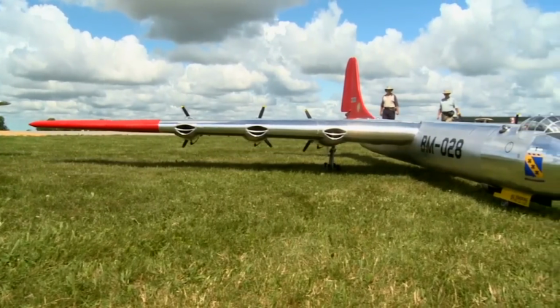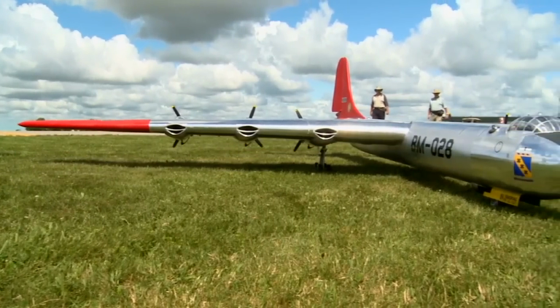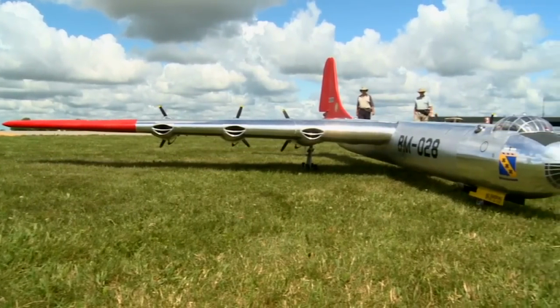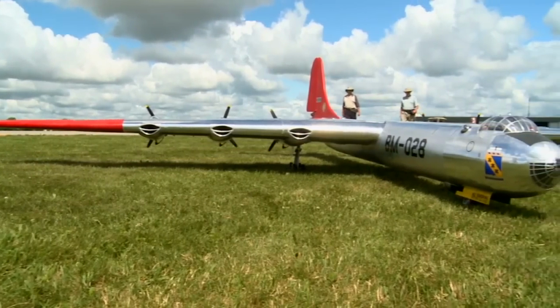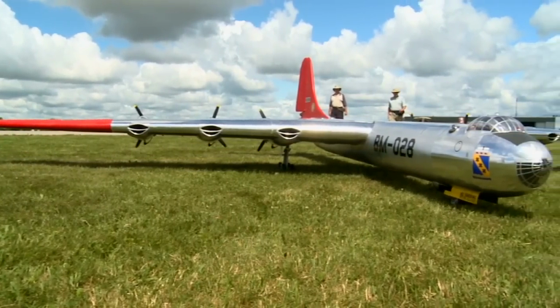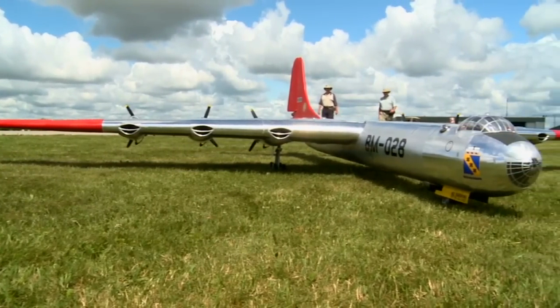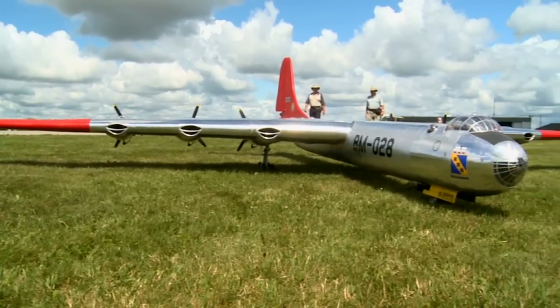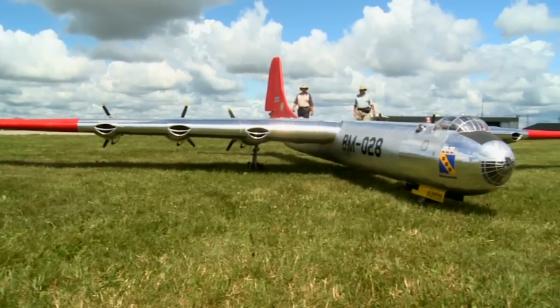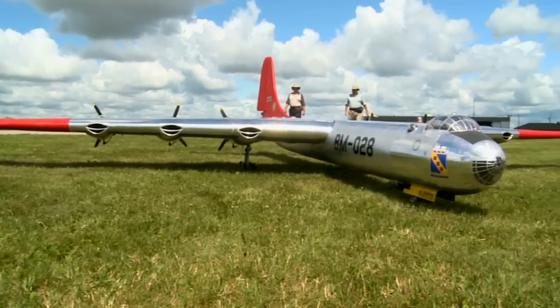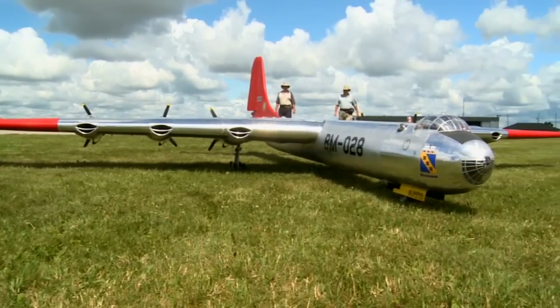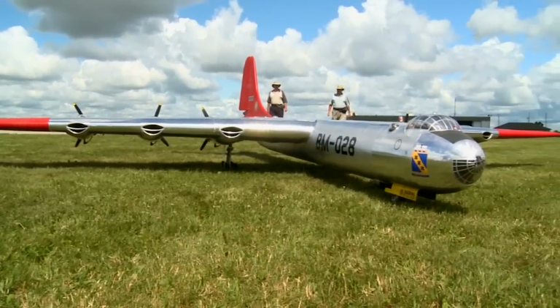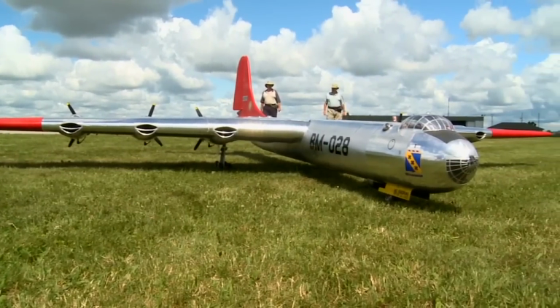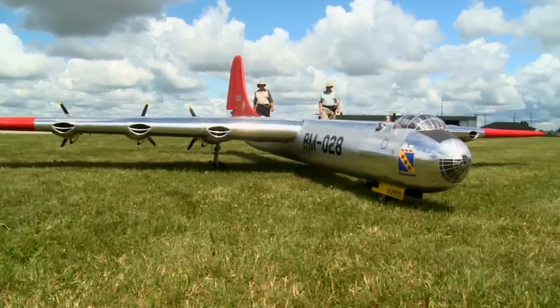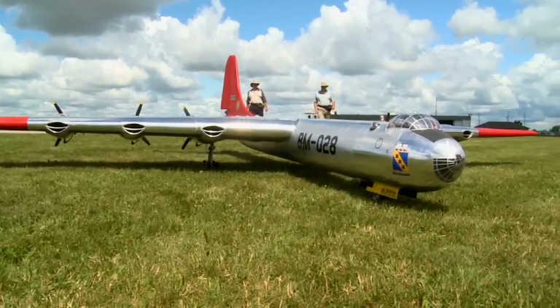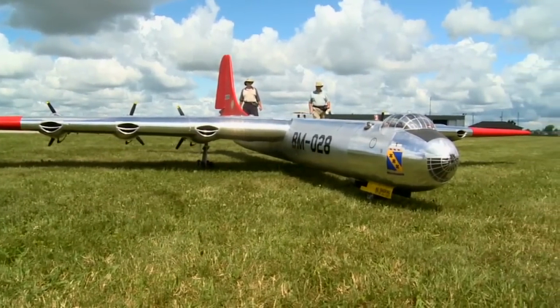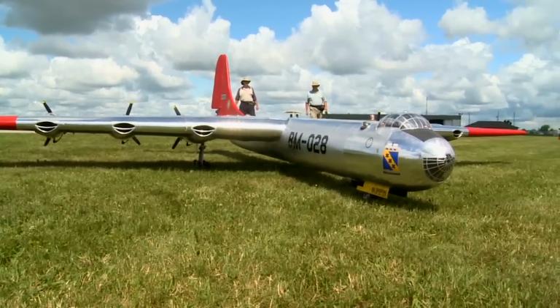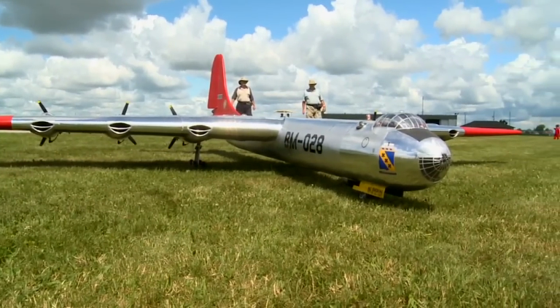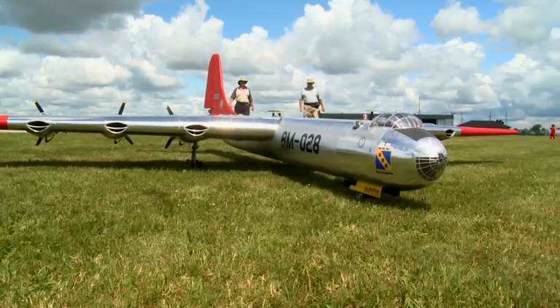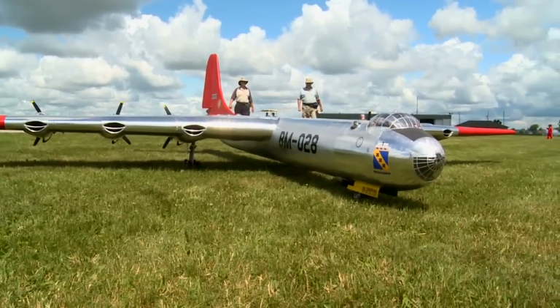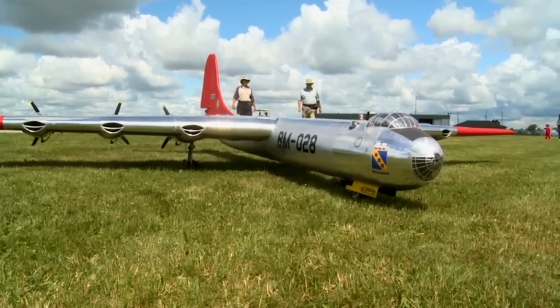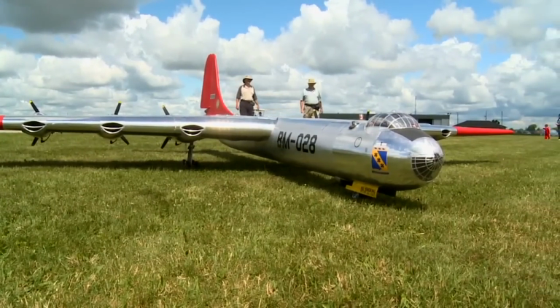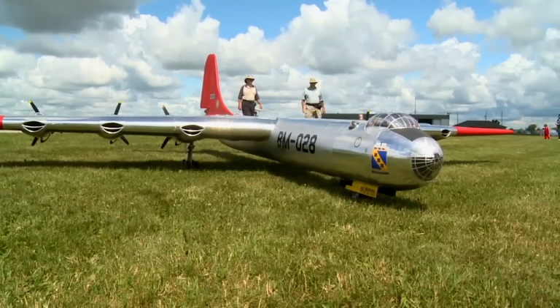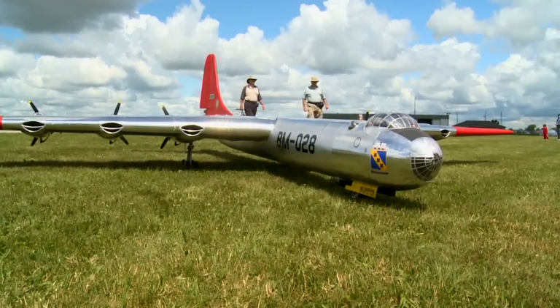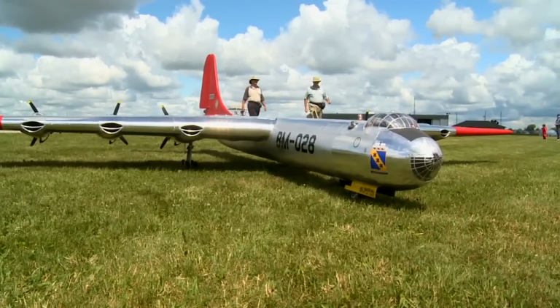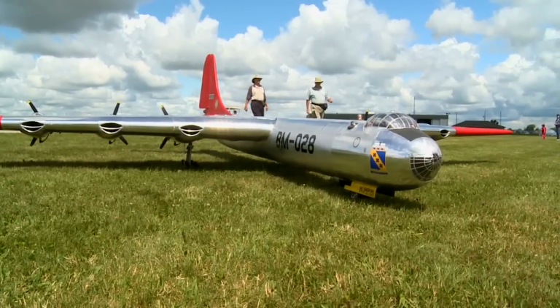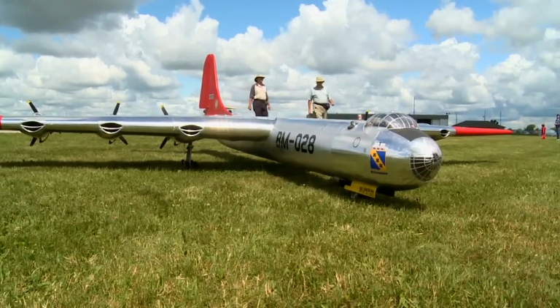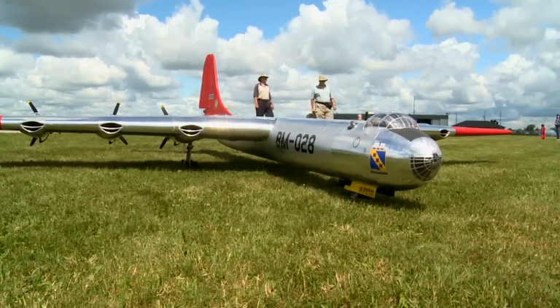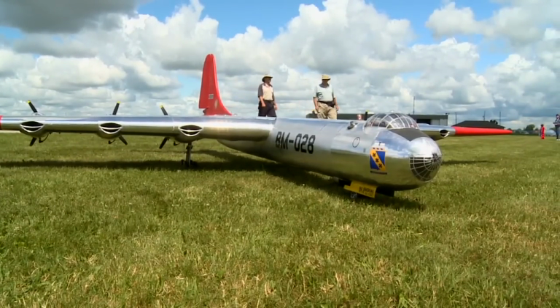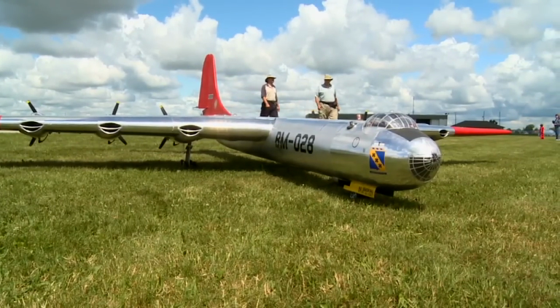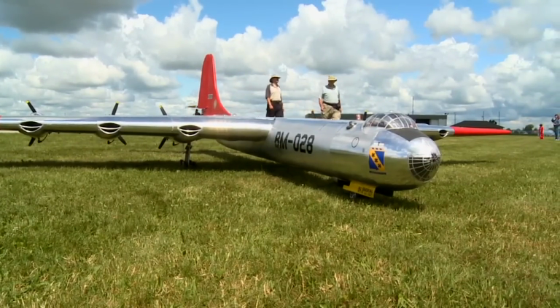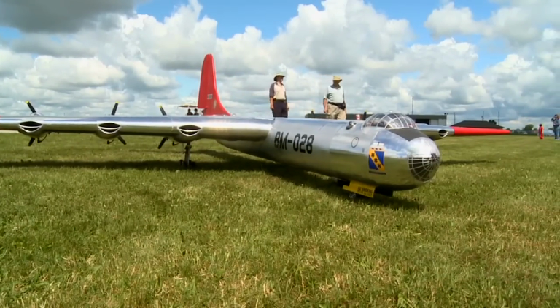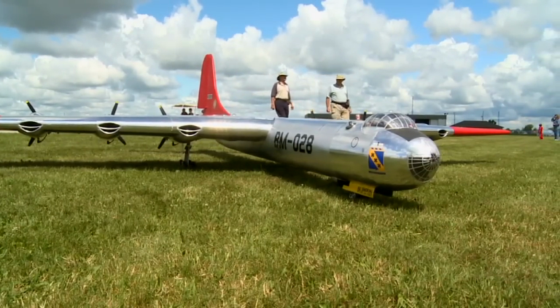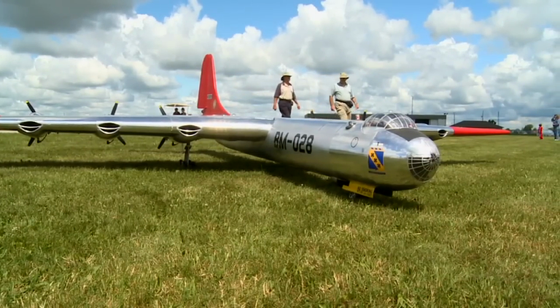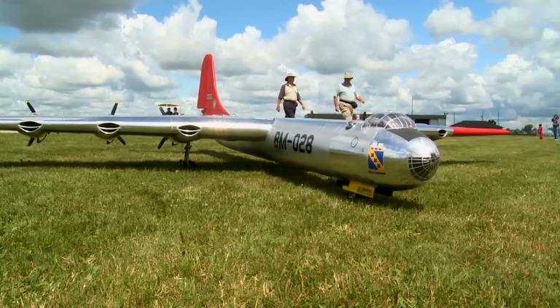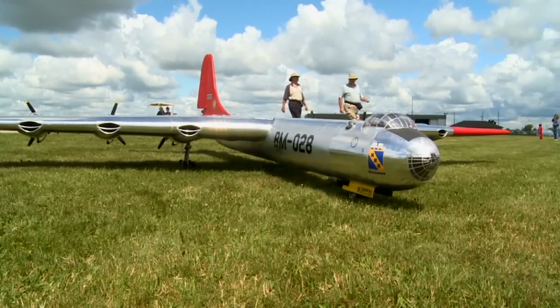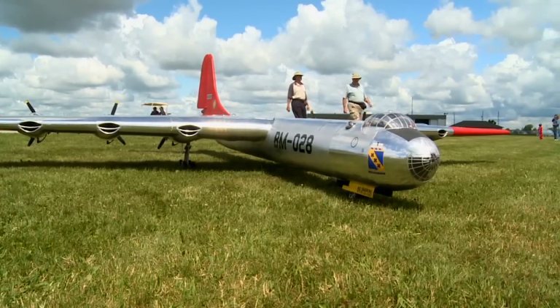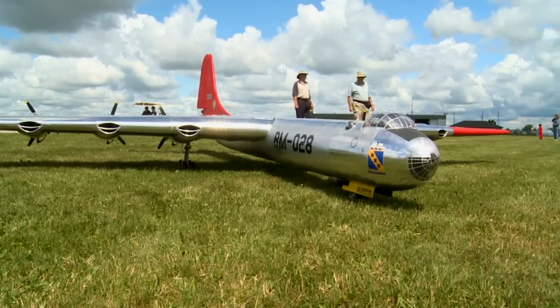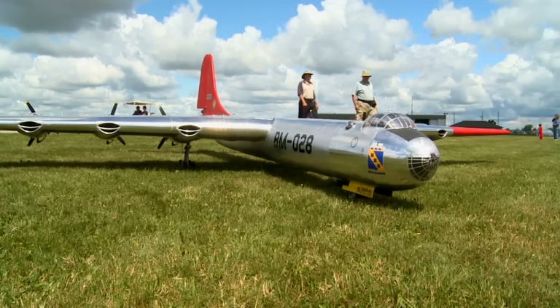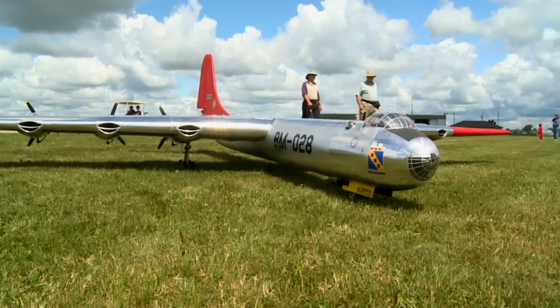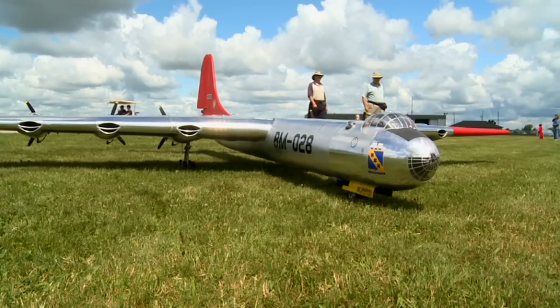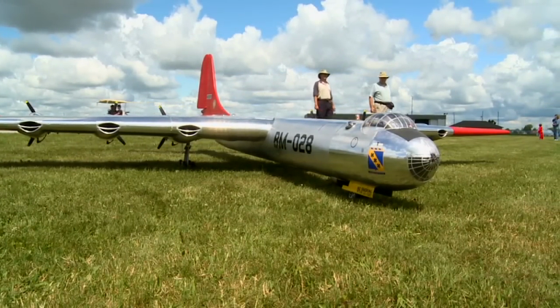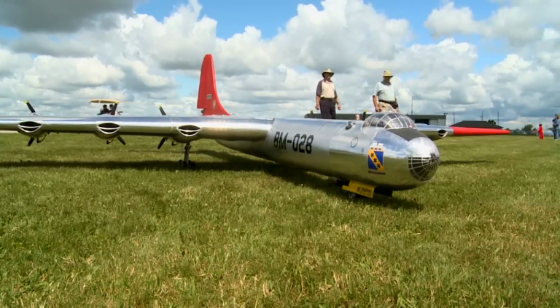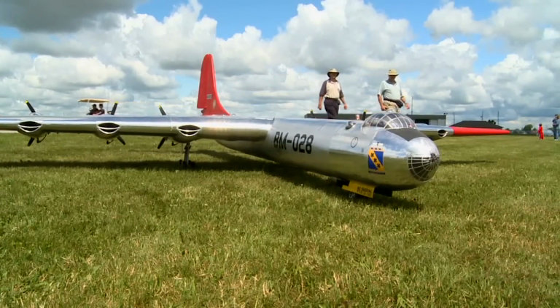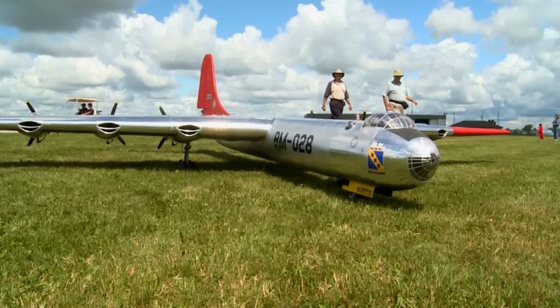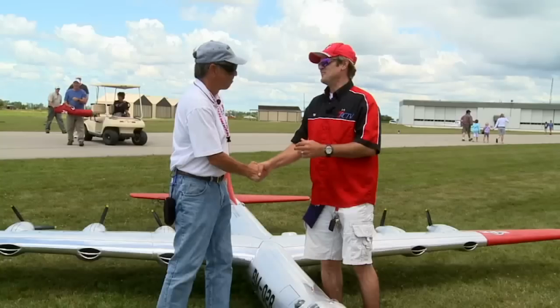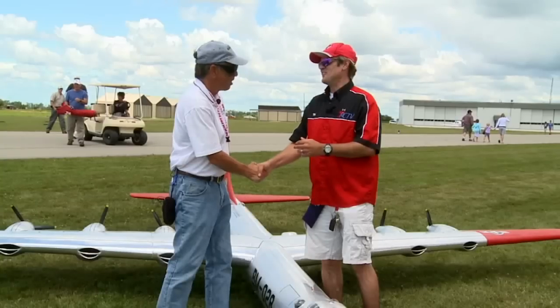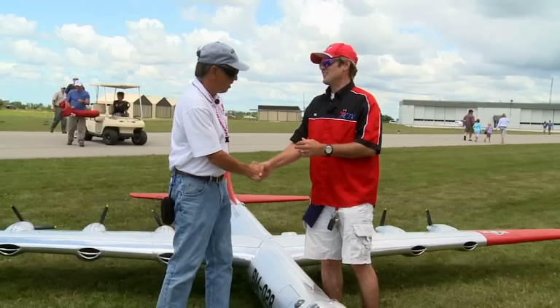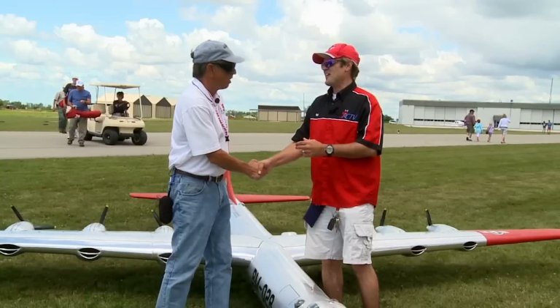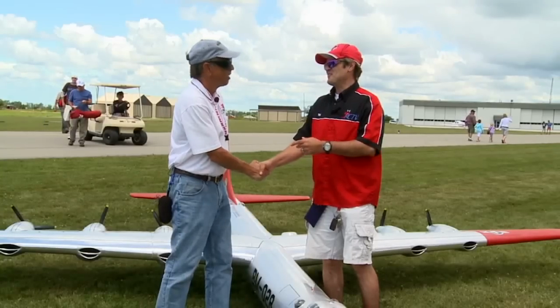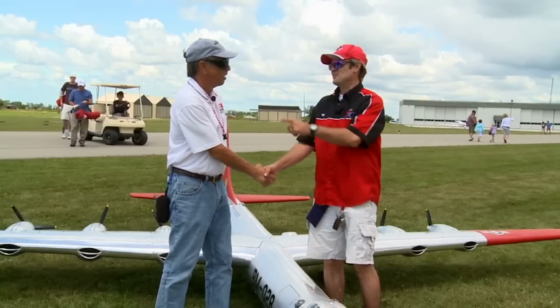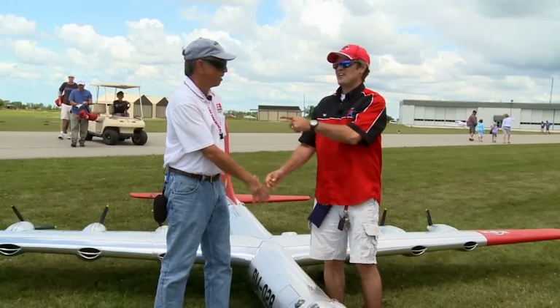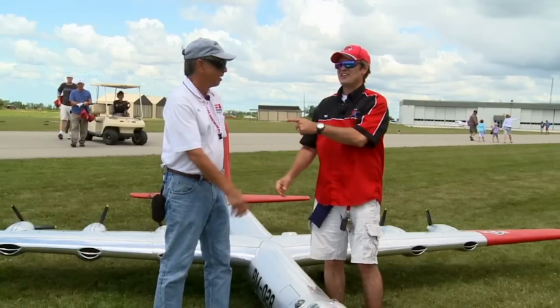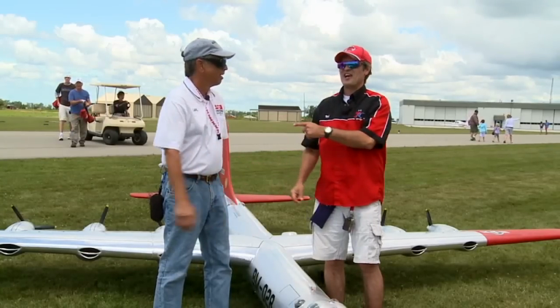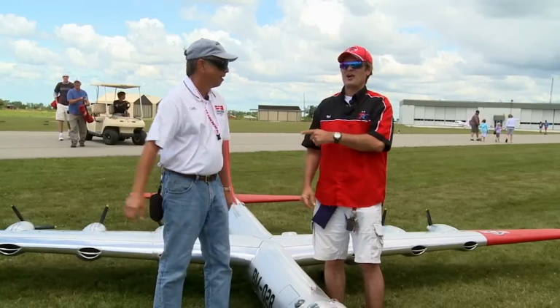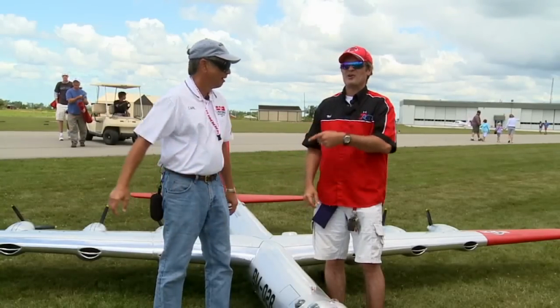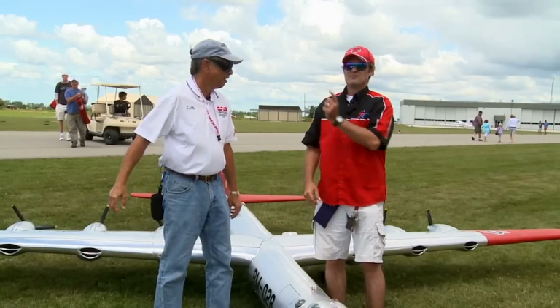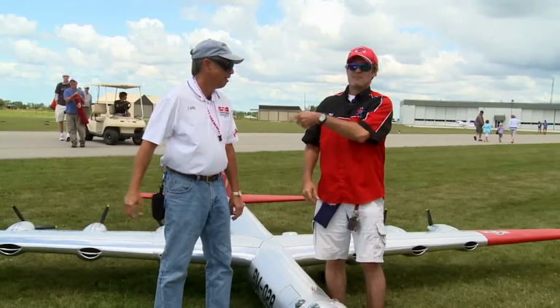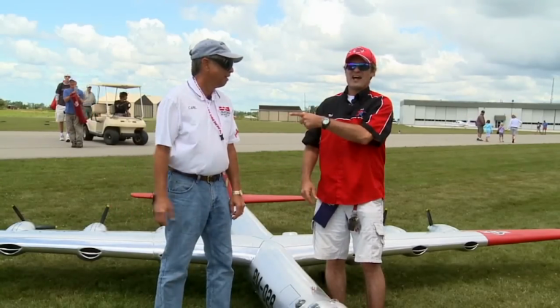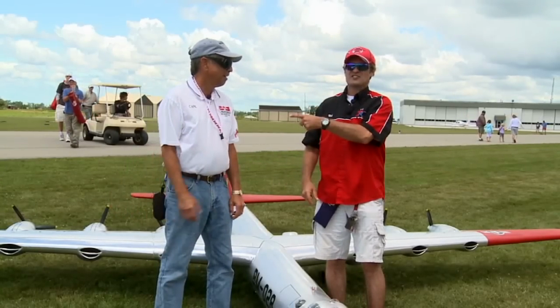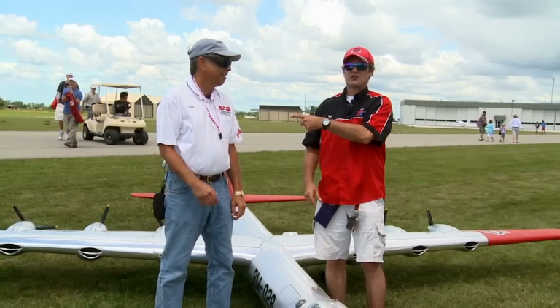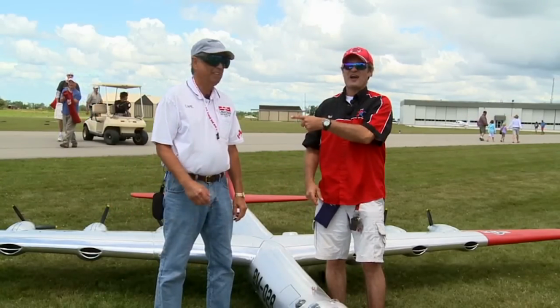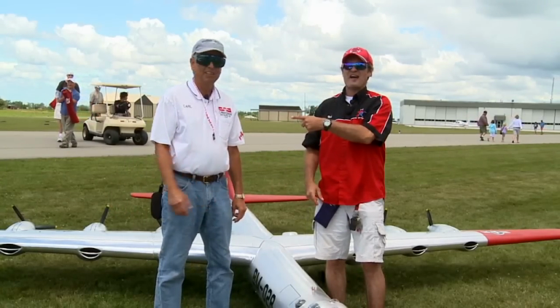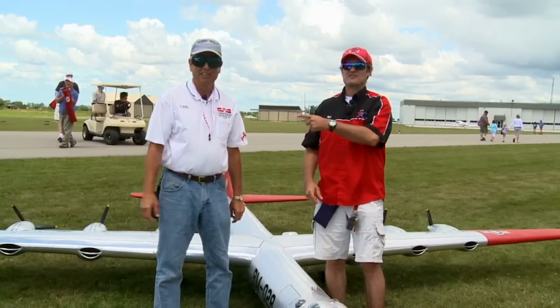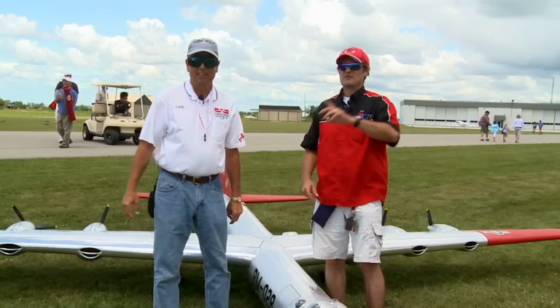And returning. Carl, what can I say? Beautiful plane. Keep up the great work. Nice seeing you again. You take care. Master Craftsman.